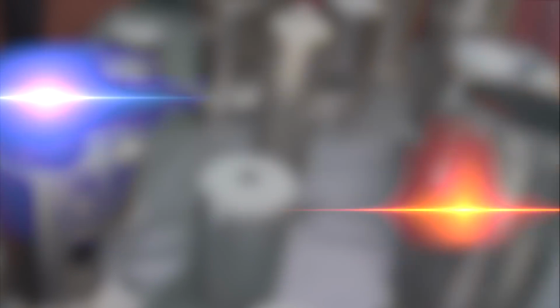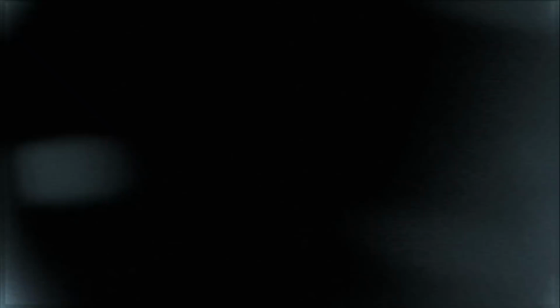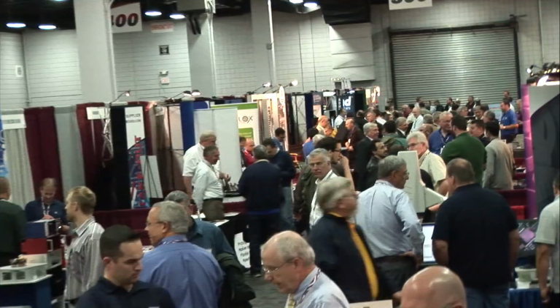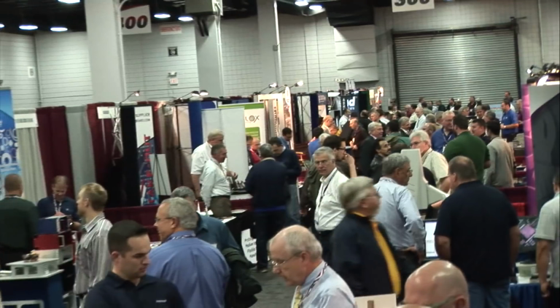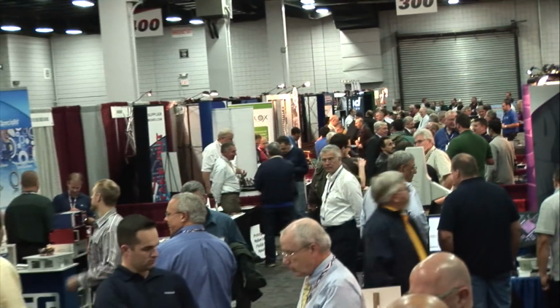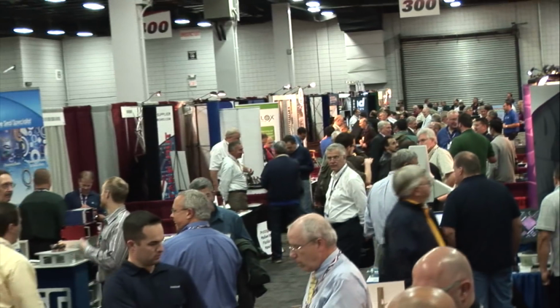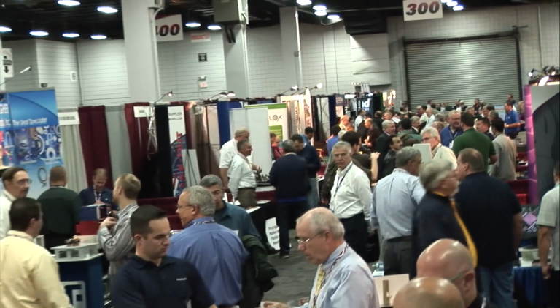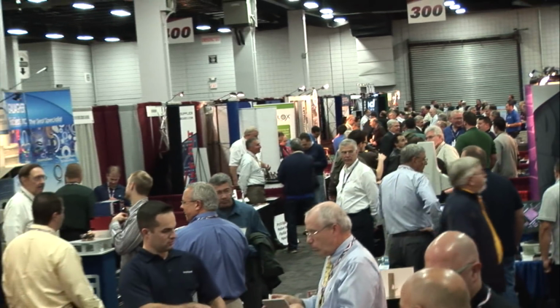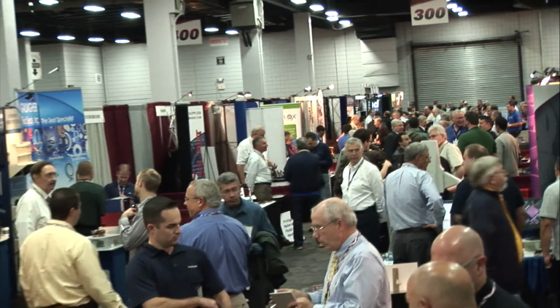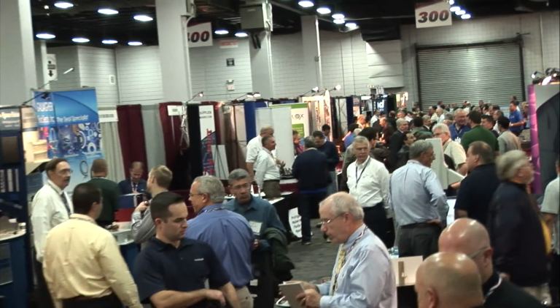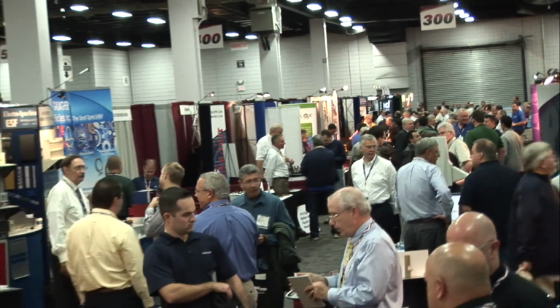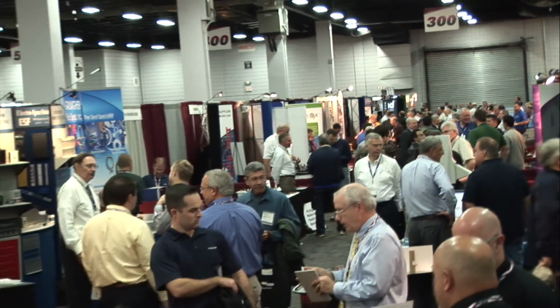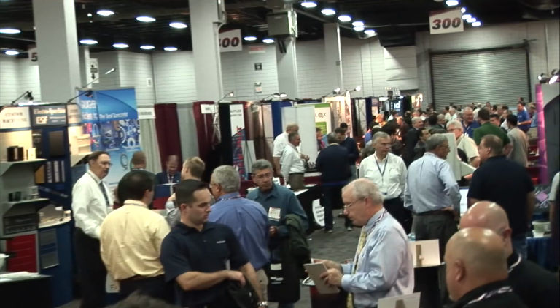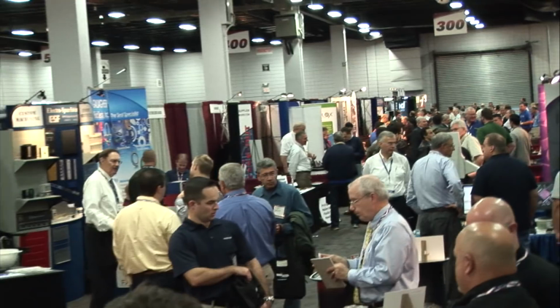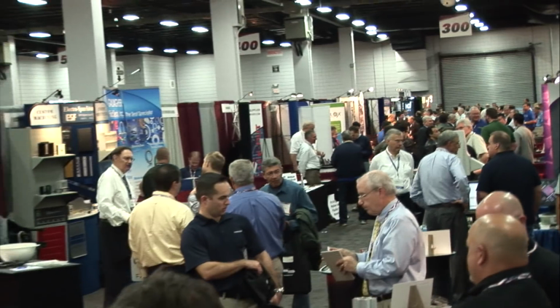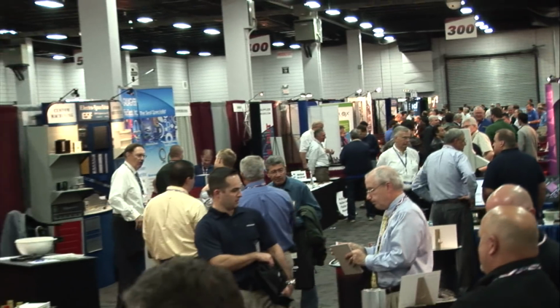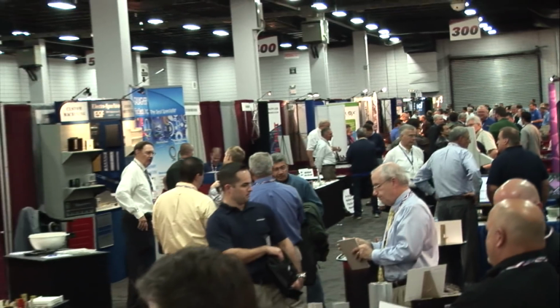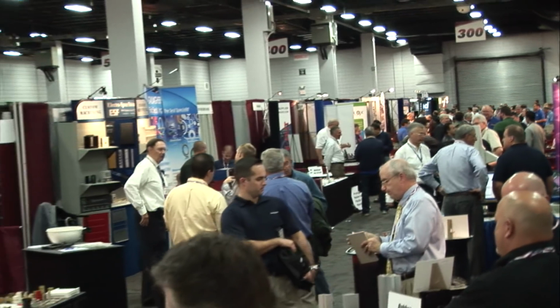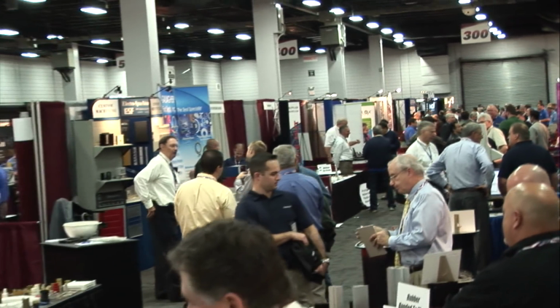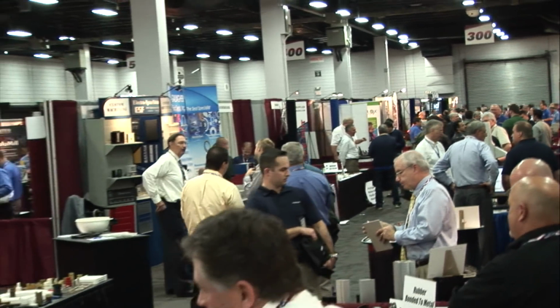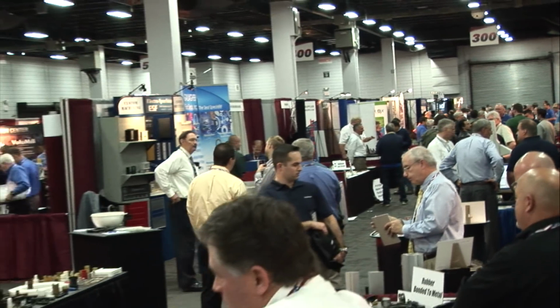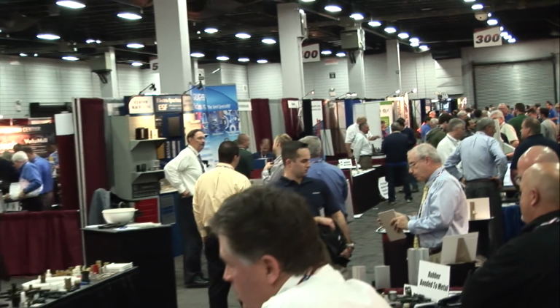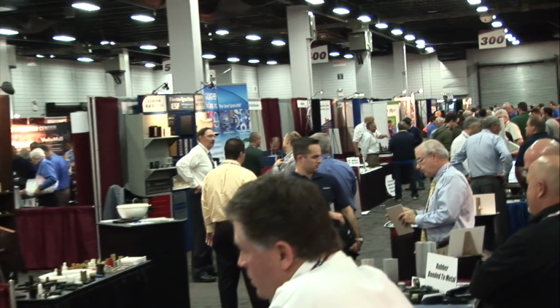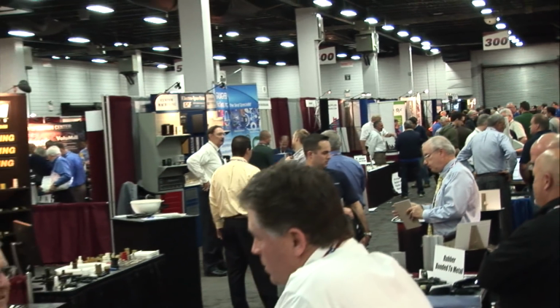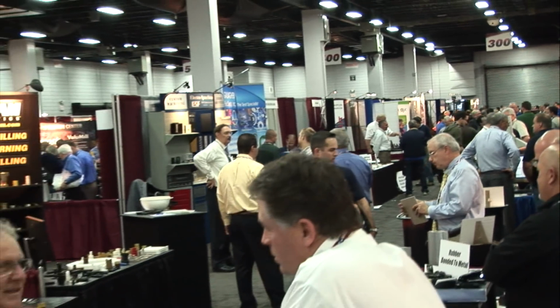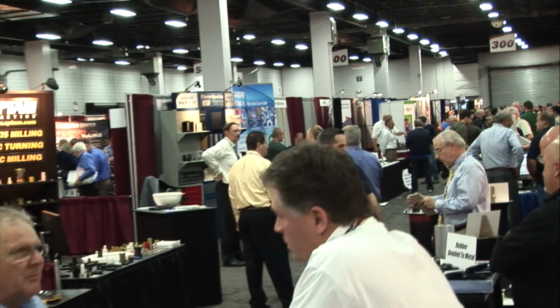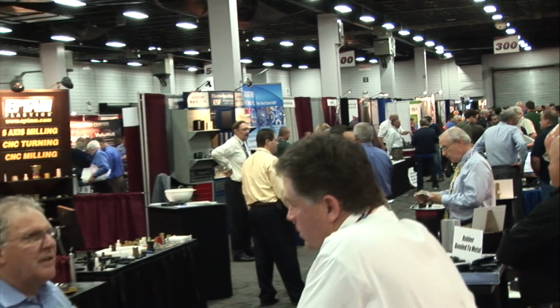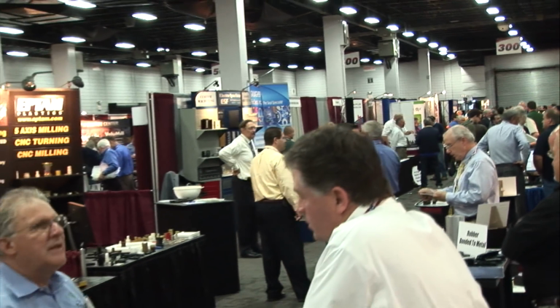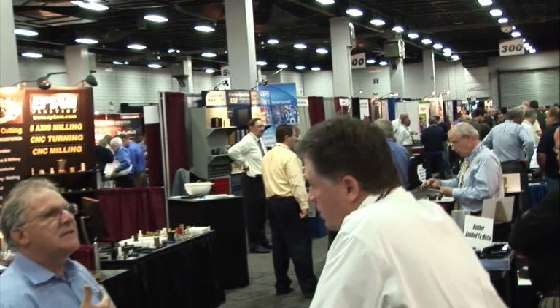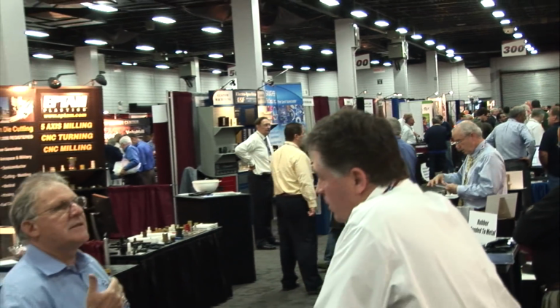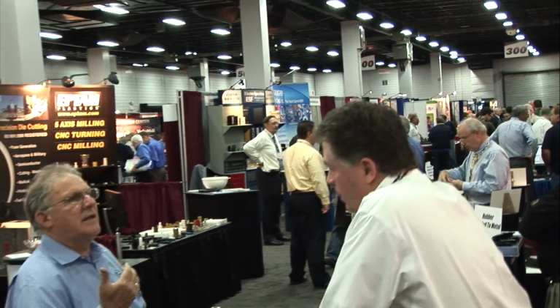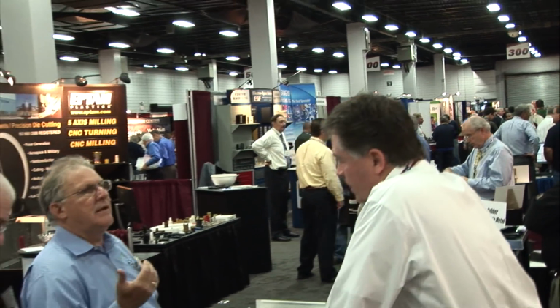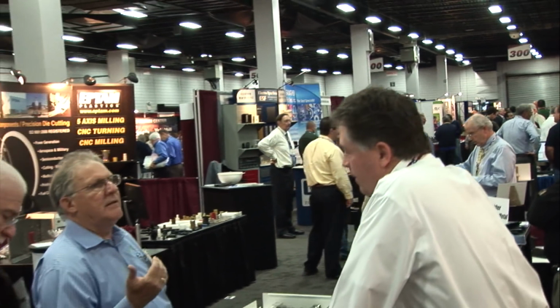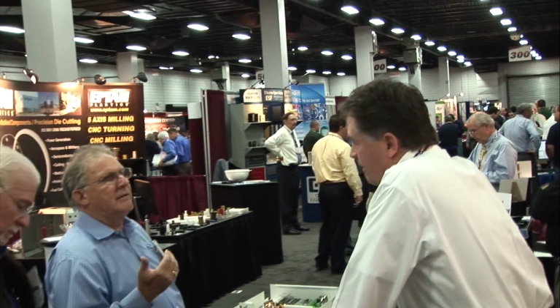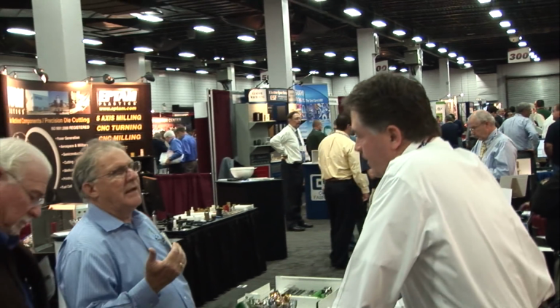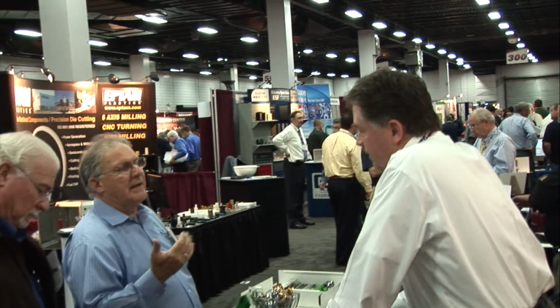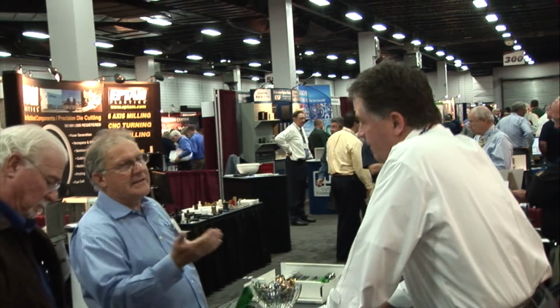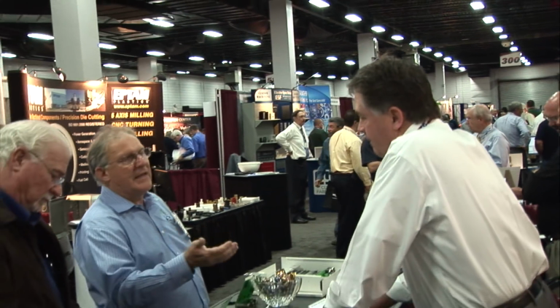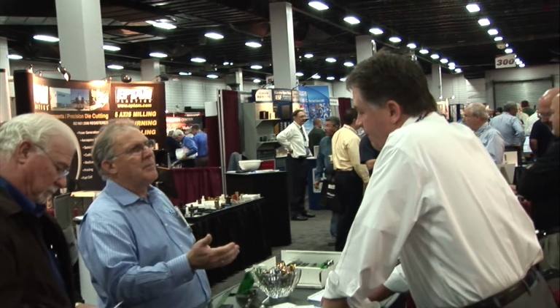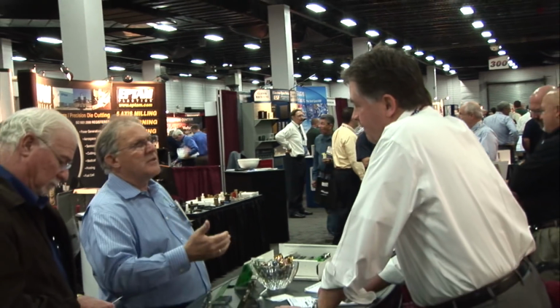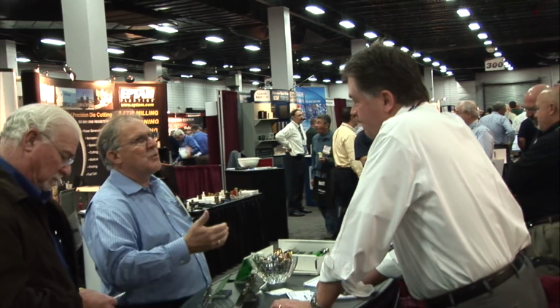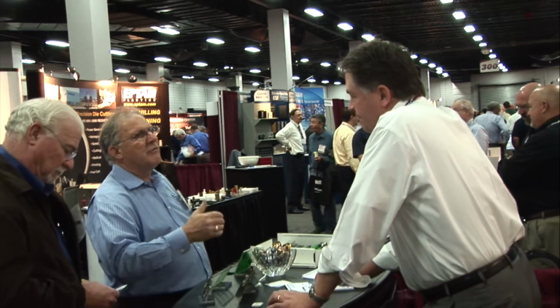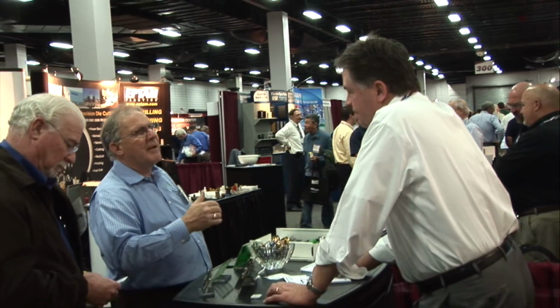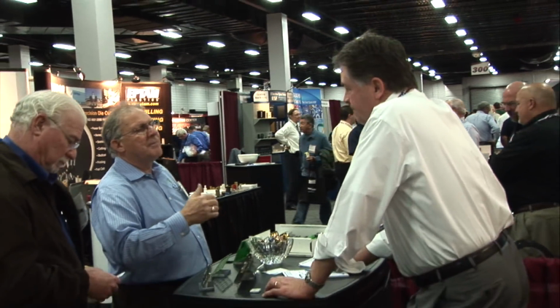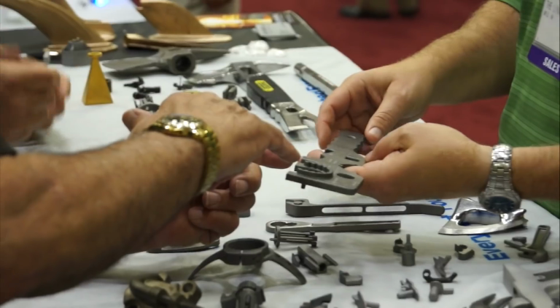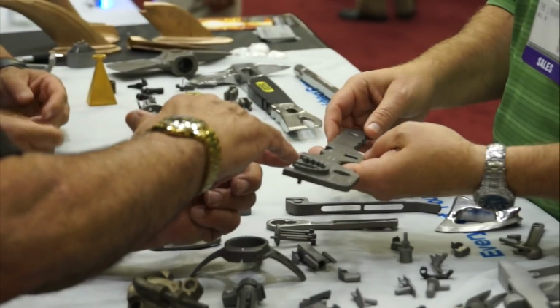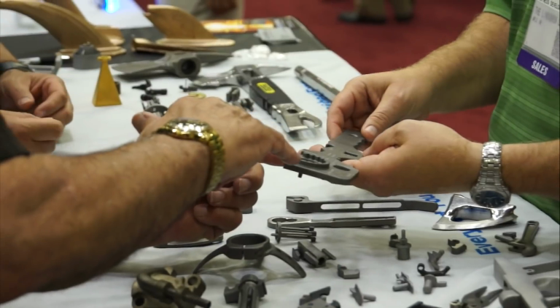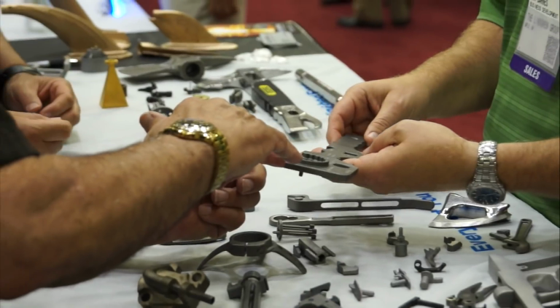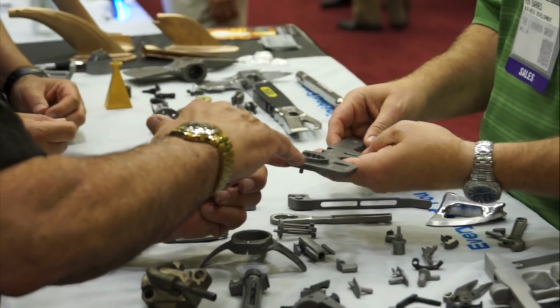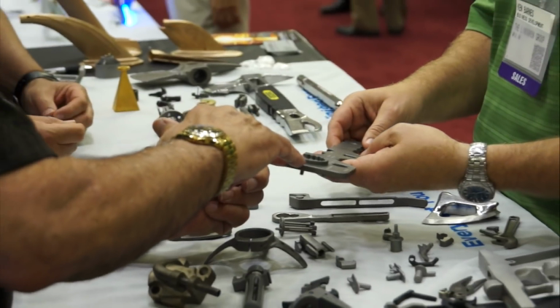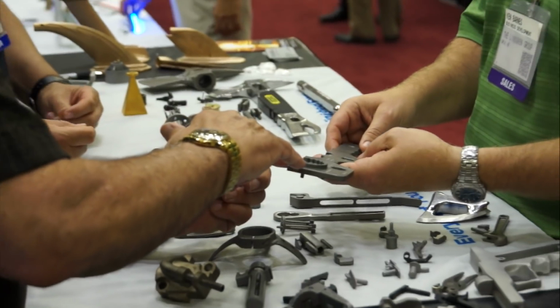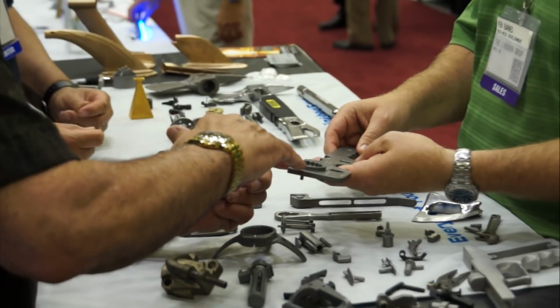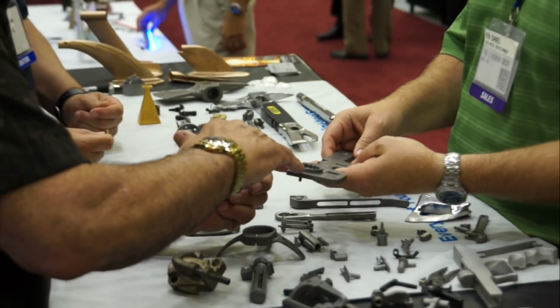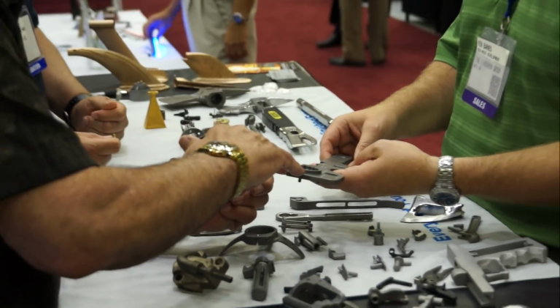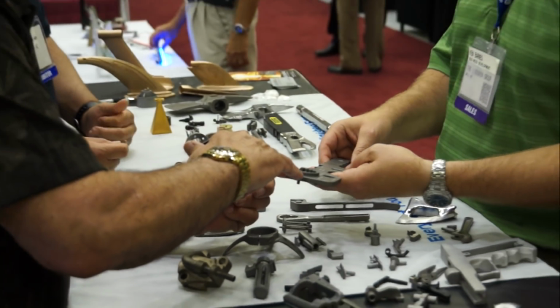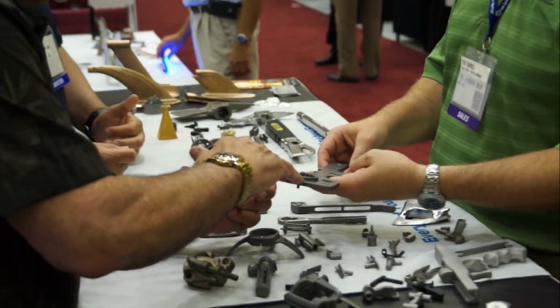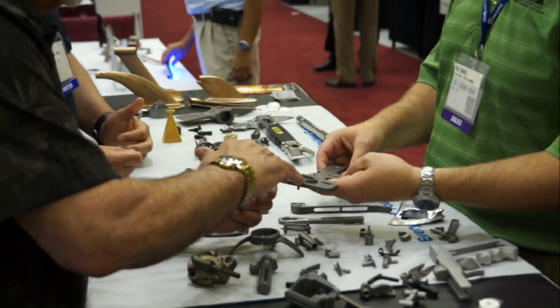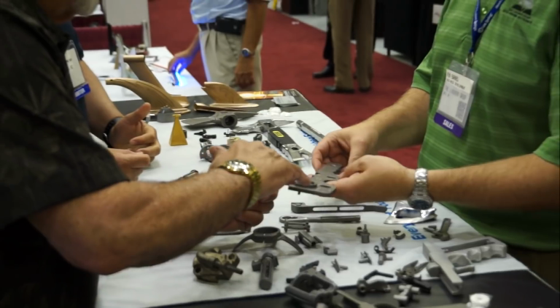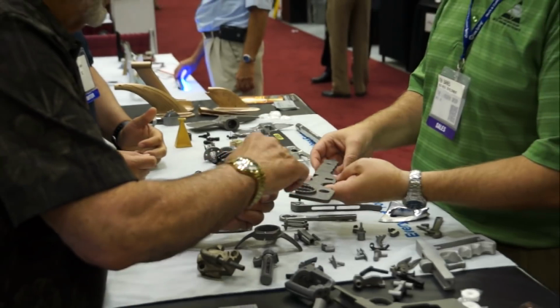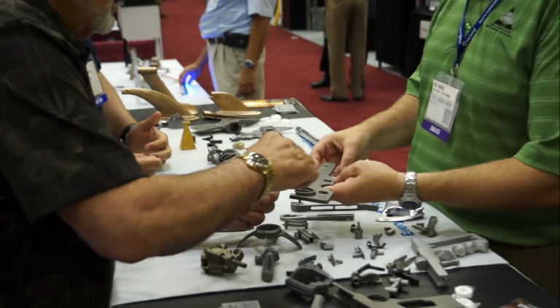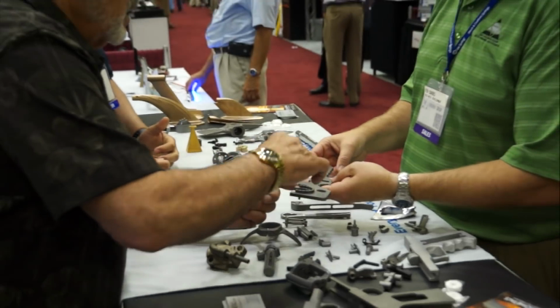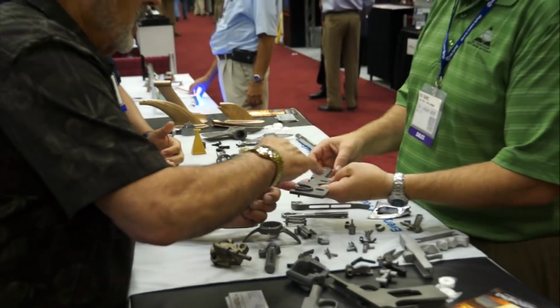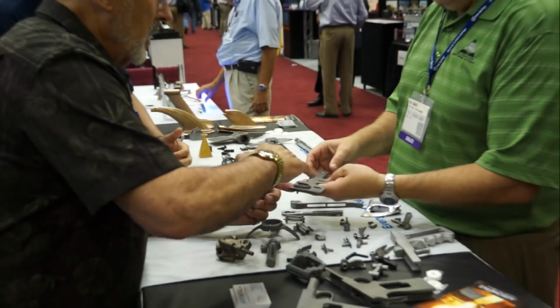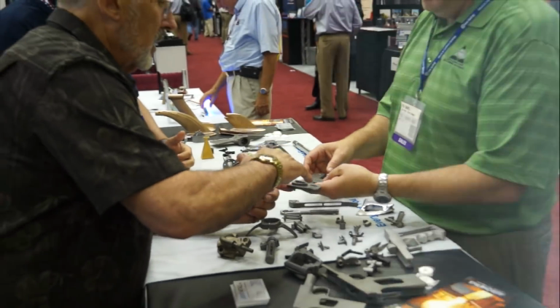This is a very interactive show and it's a much different experience than googling suppliers online. This is face-to-face problem-solving.